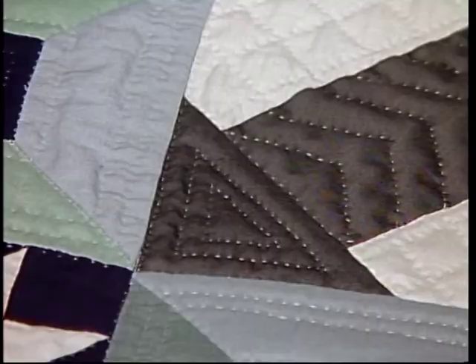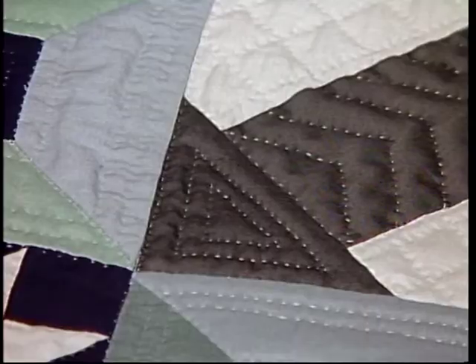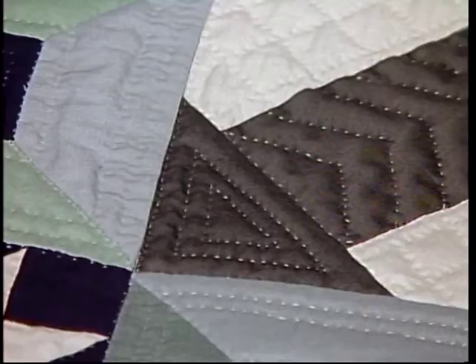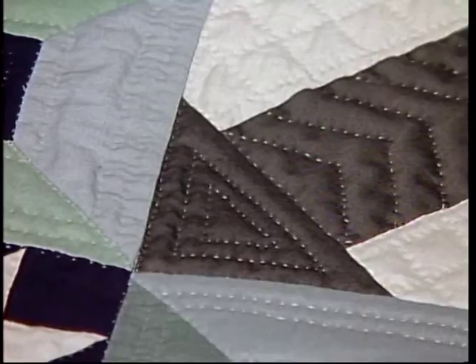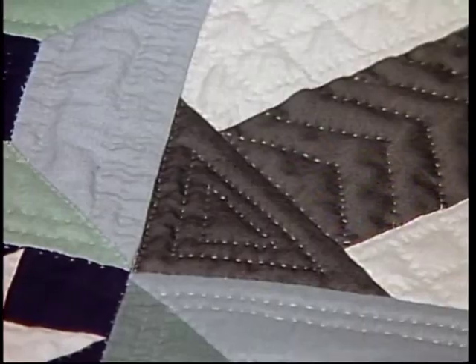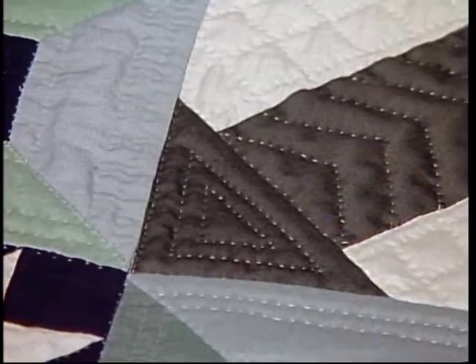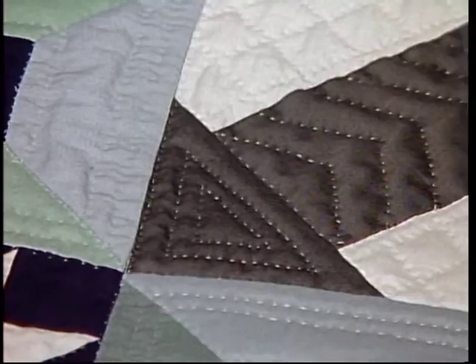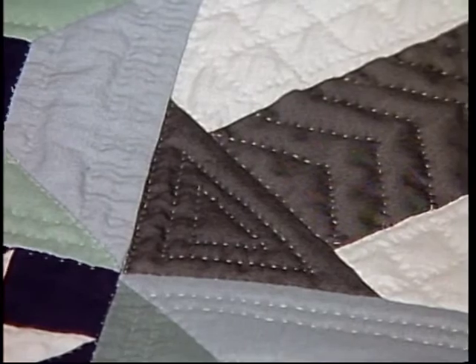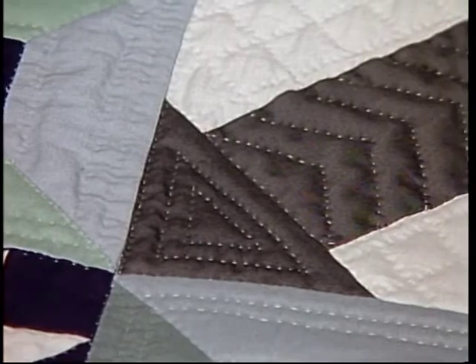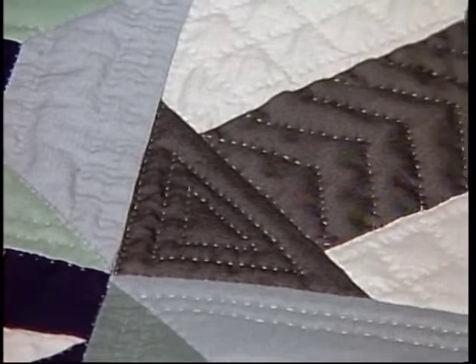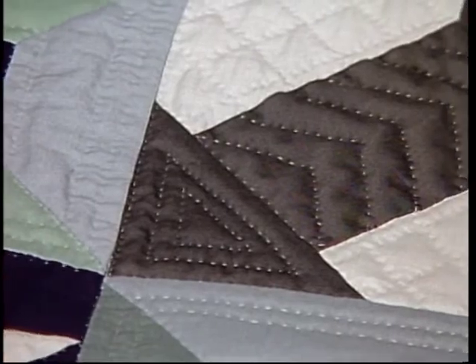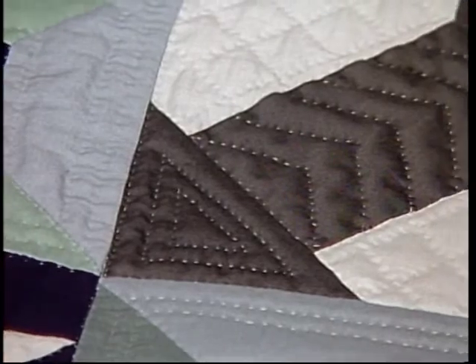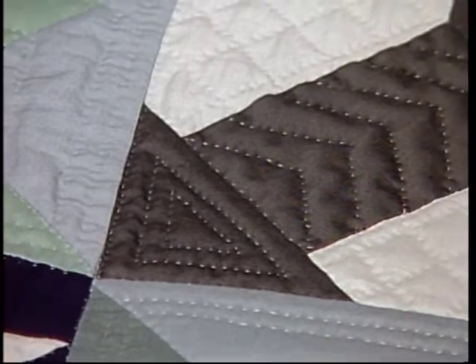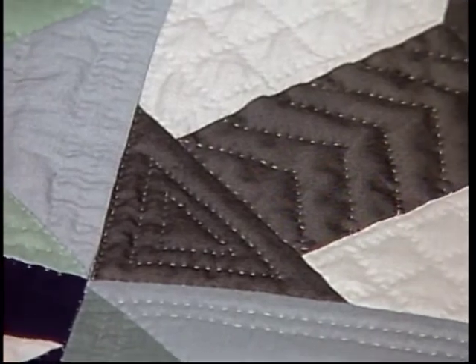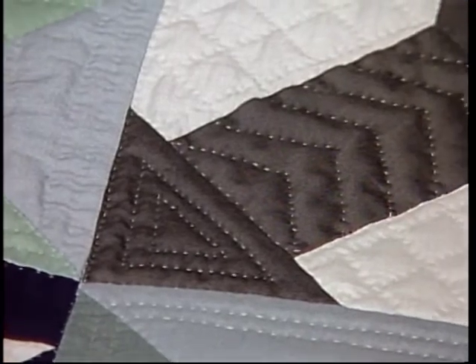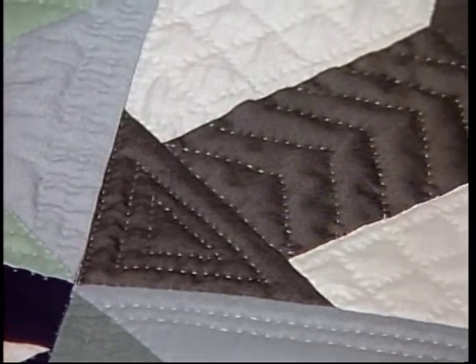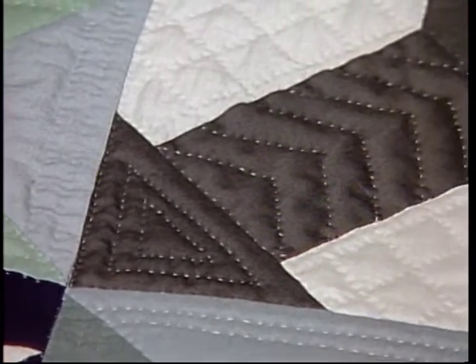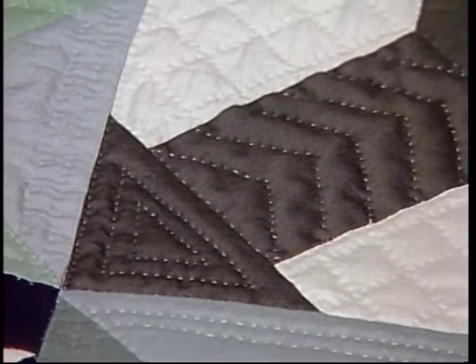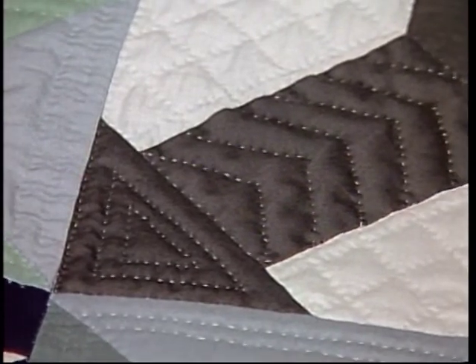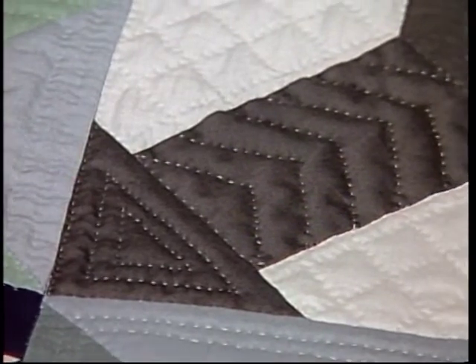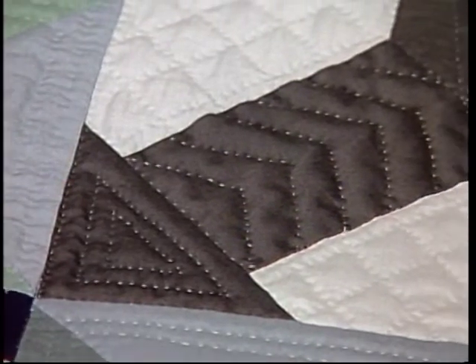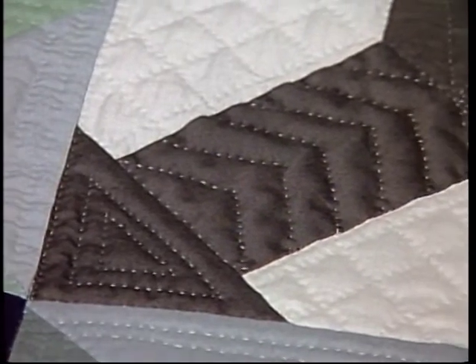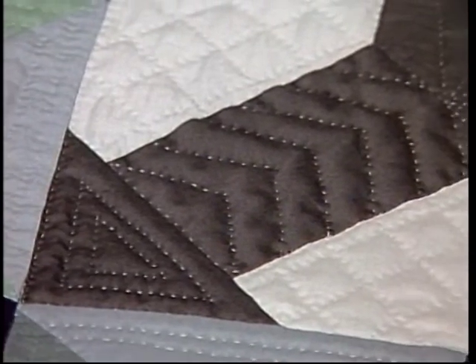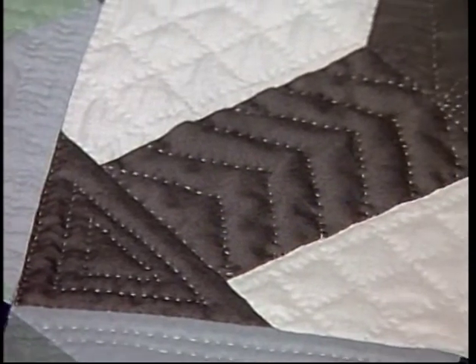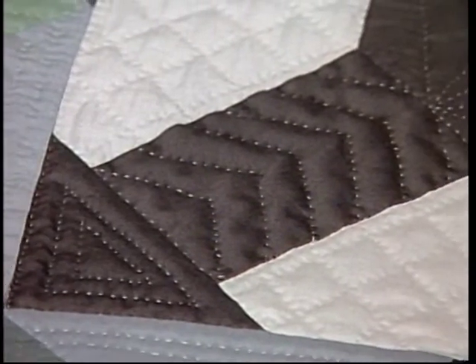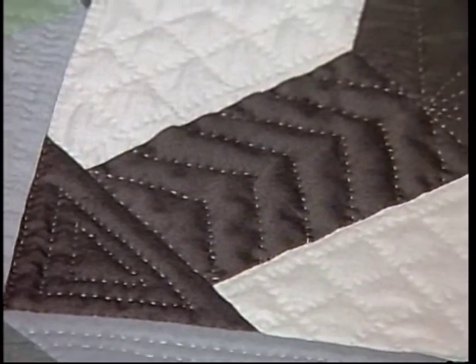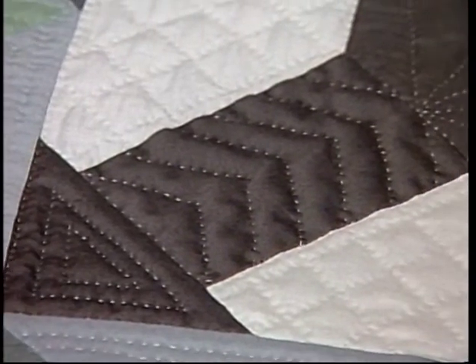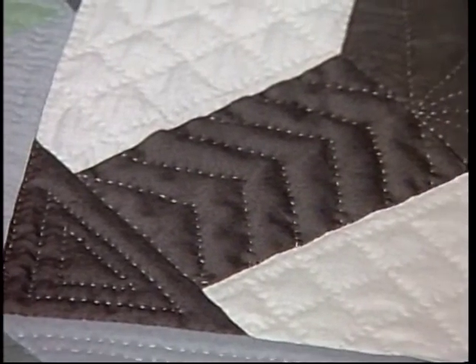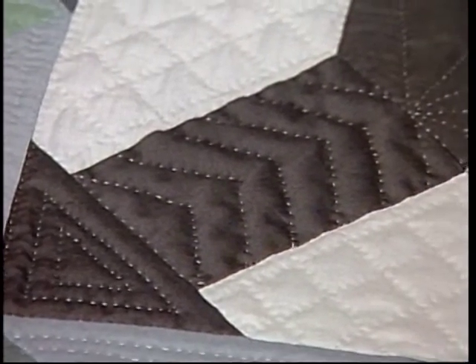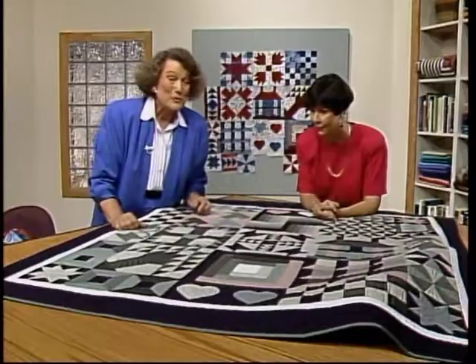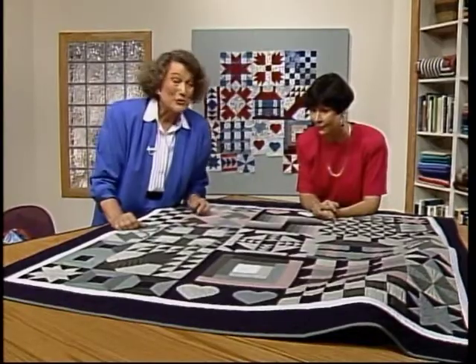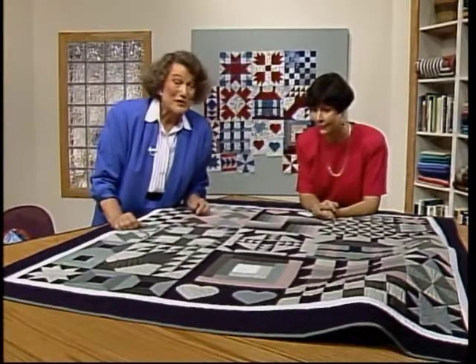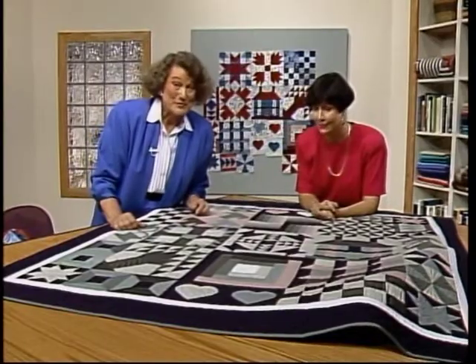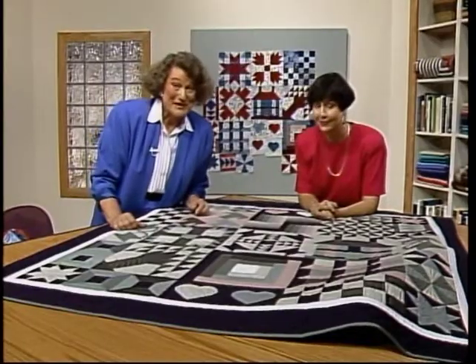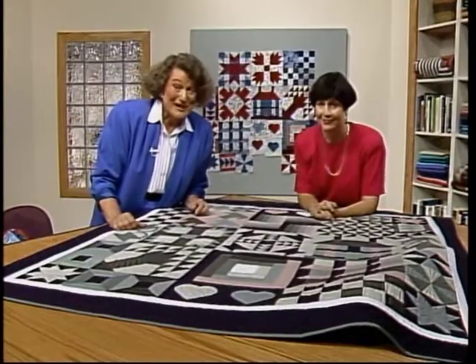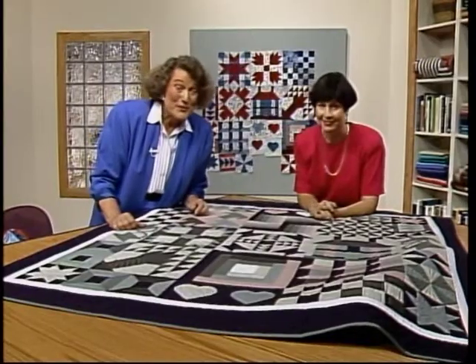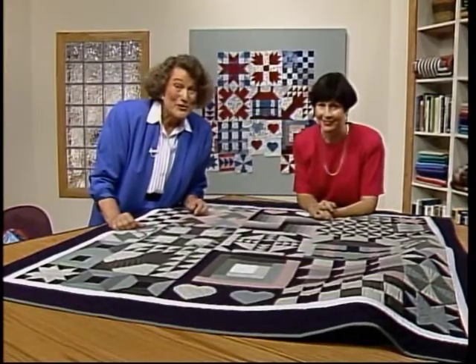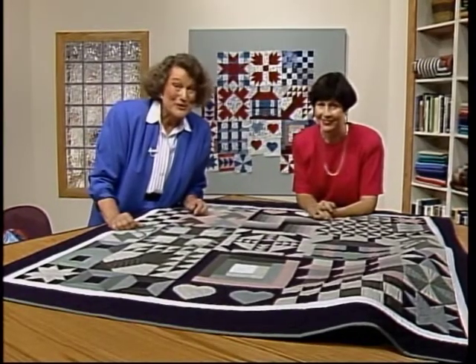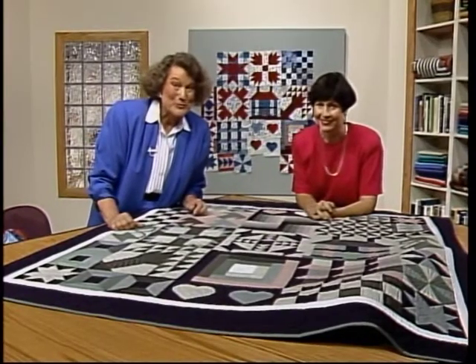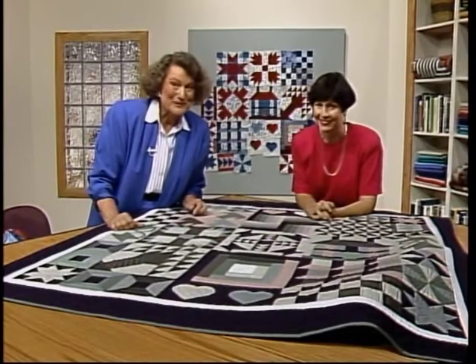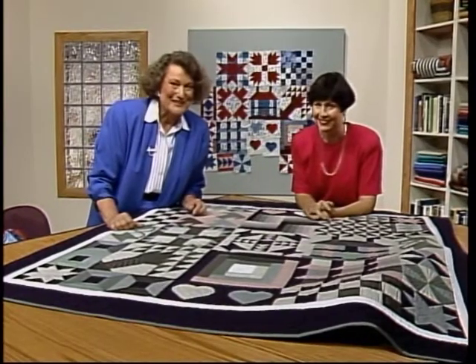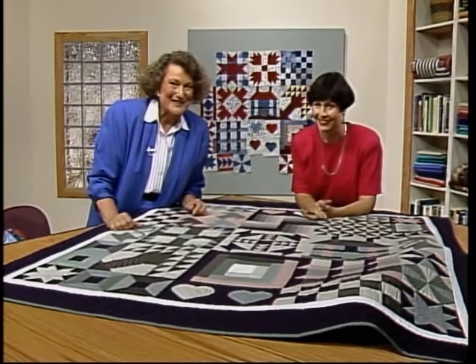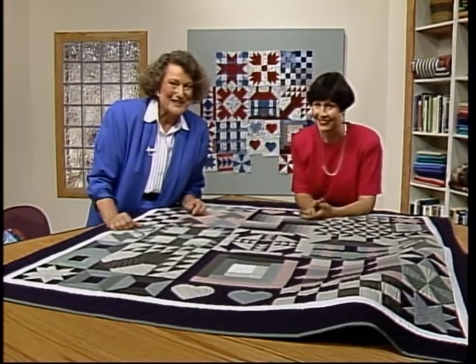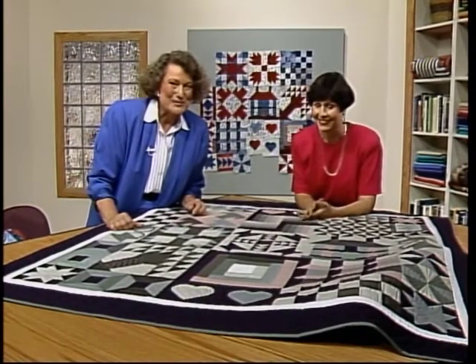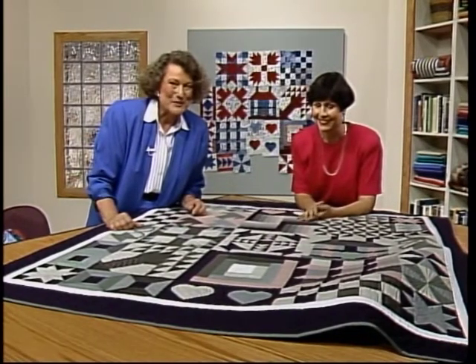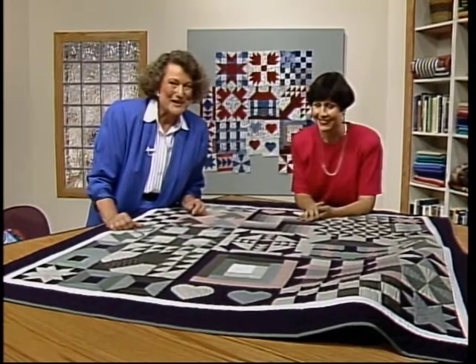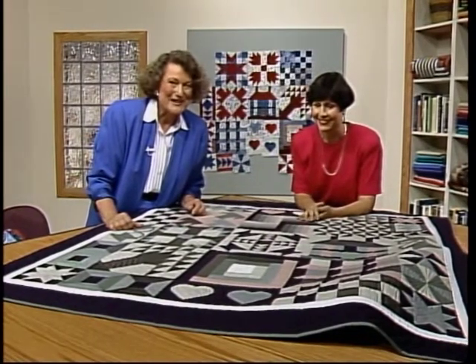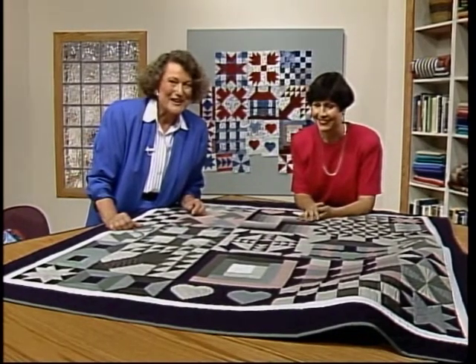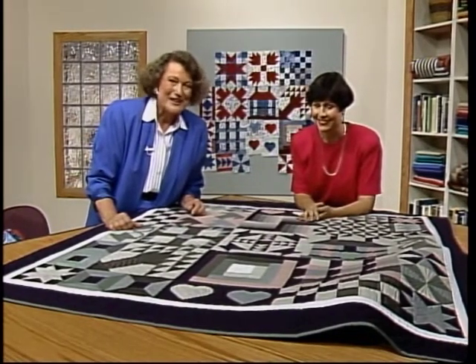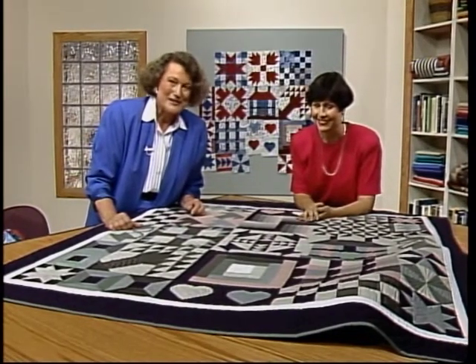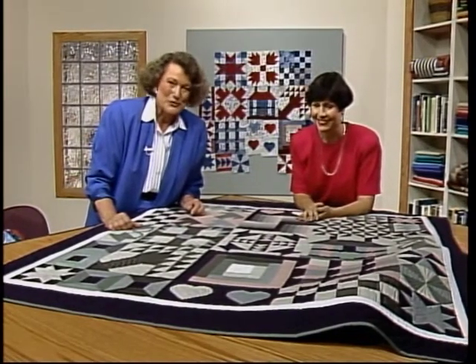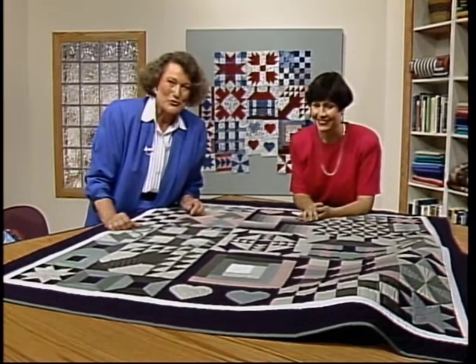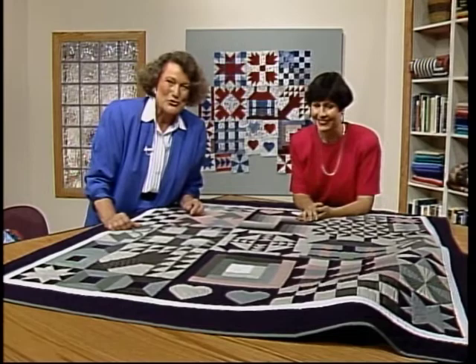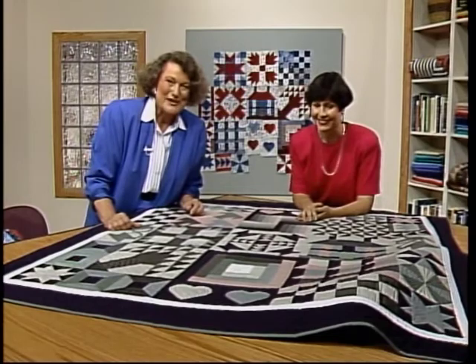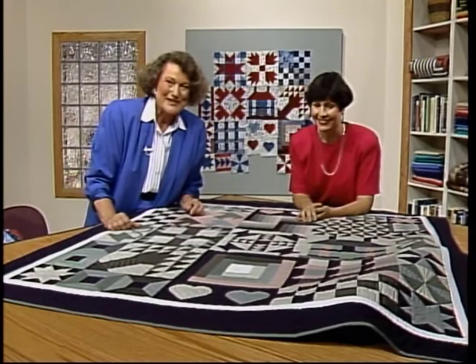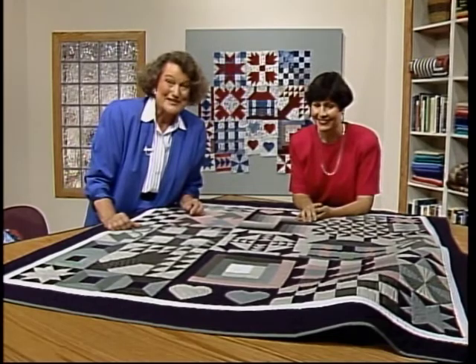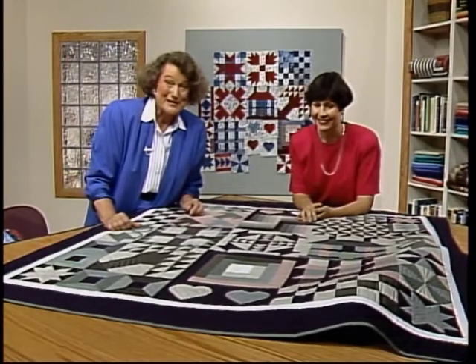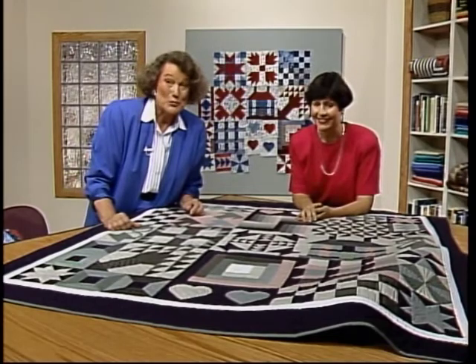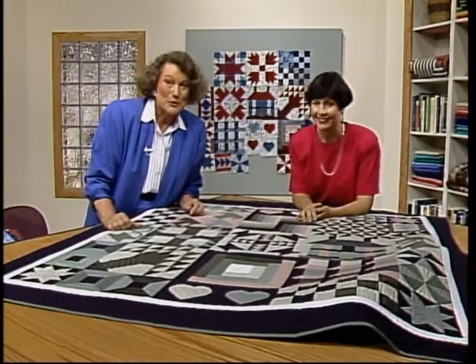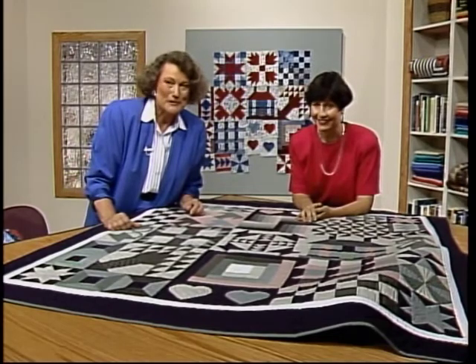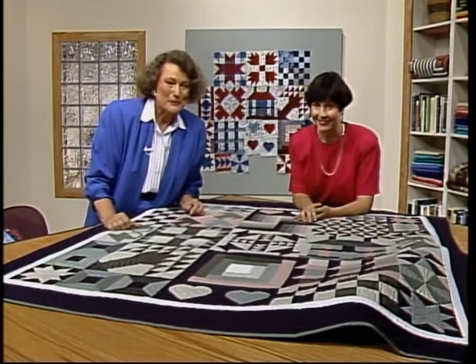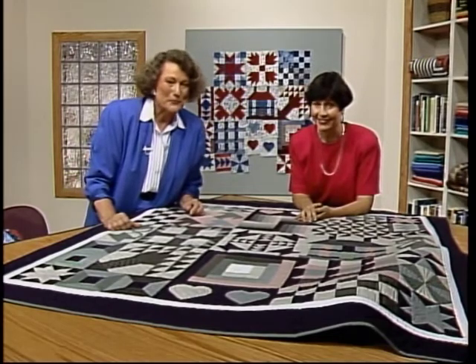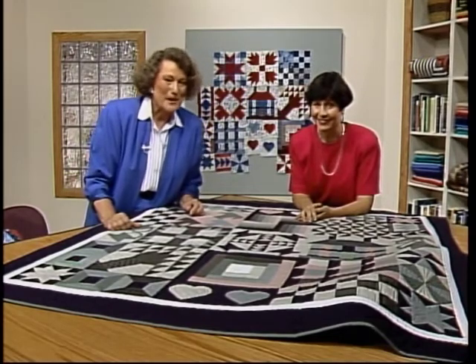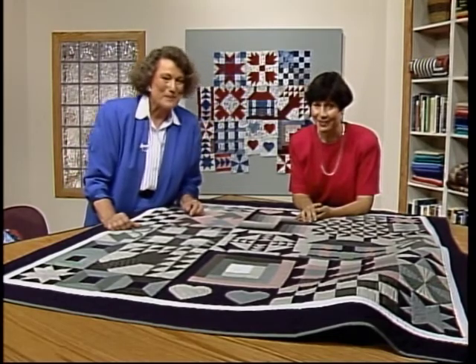We're going to be covering quilting next week, so join us at the quilting frame.